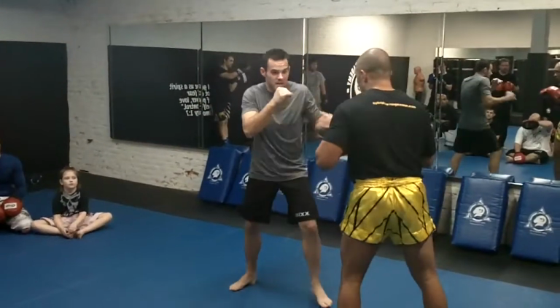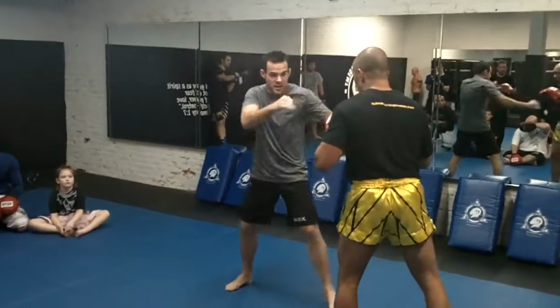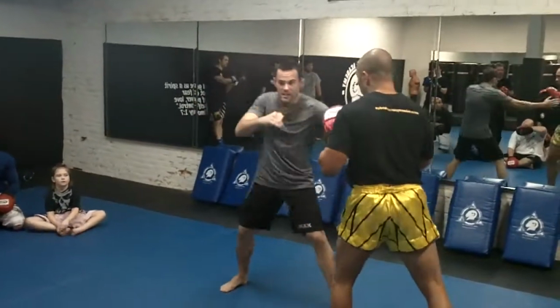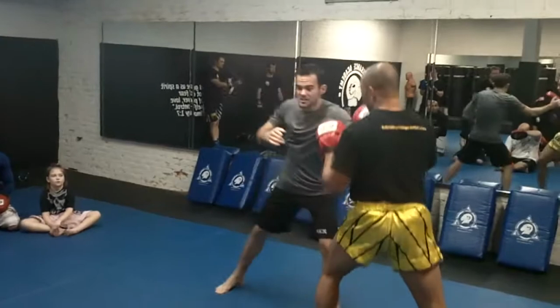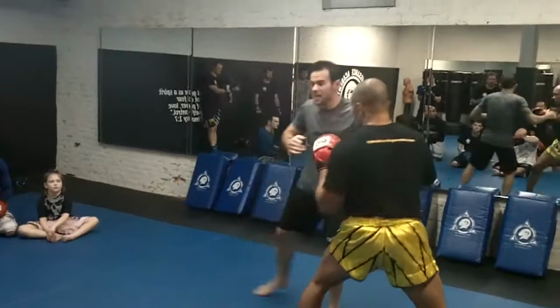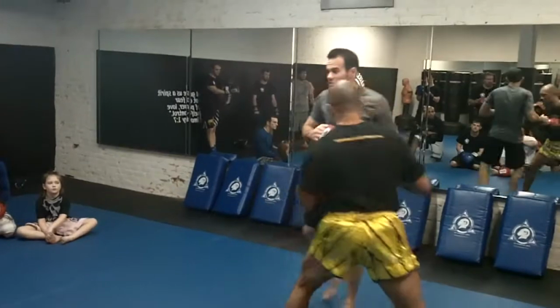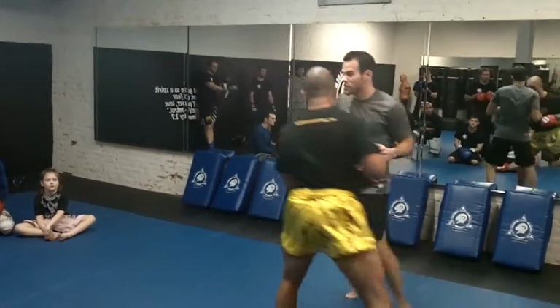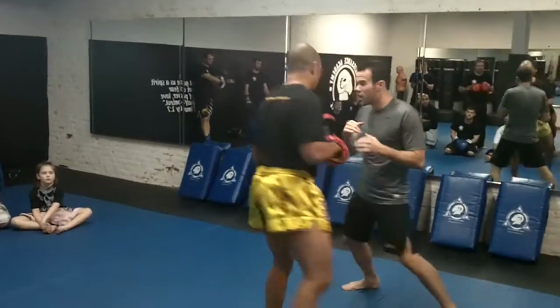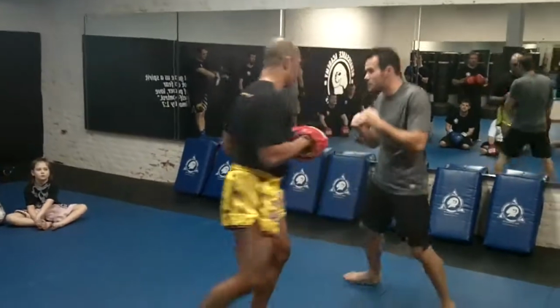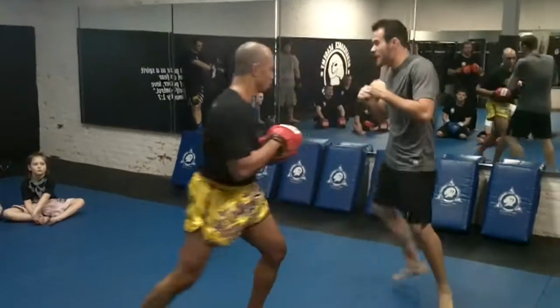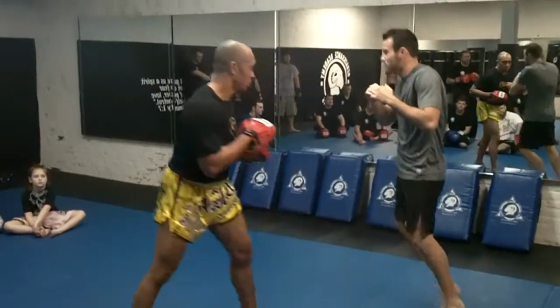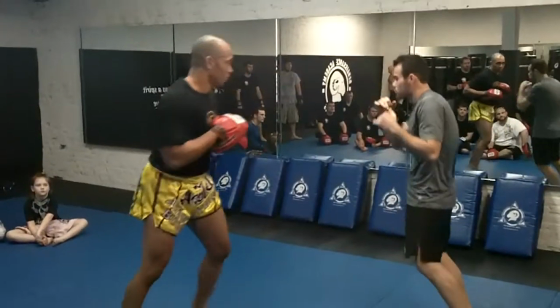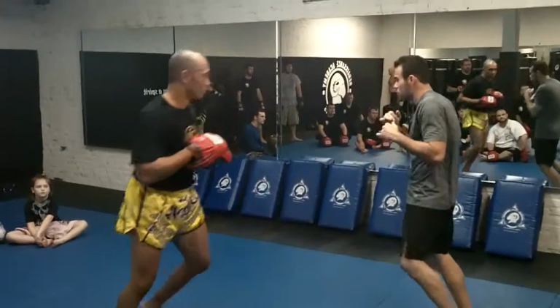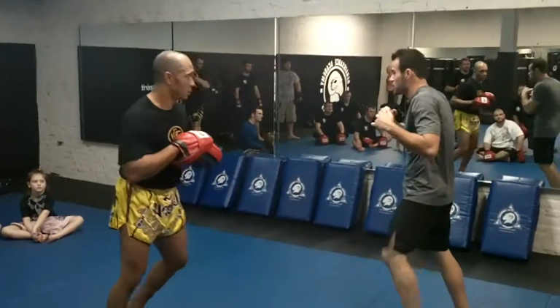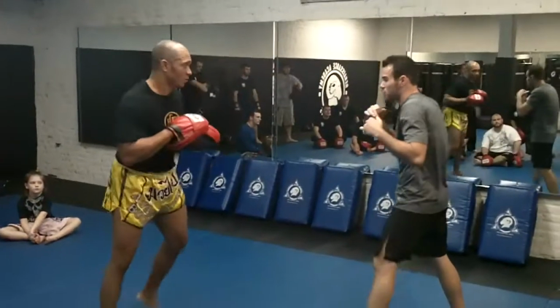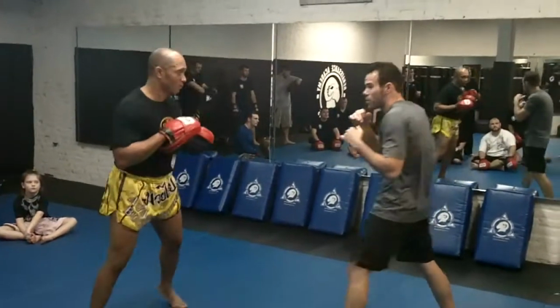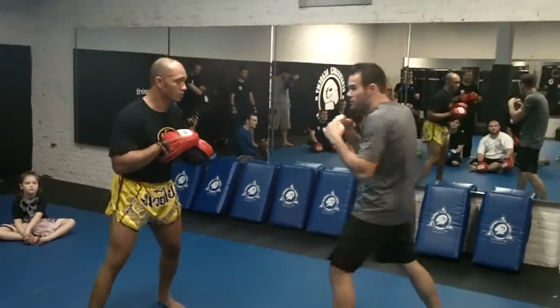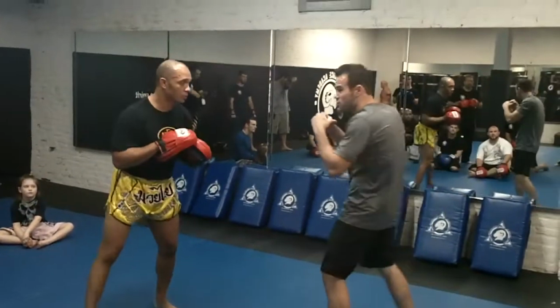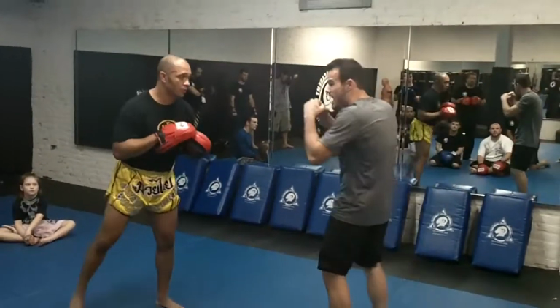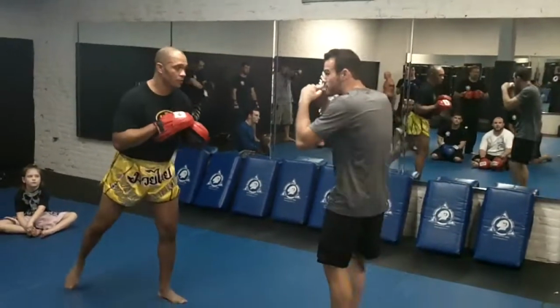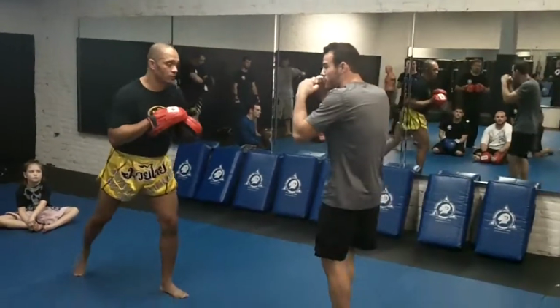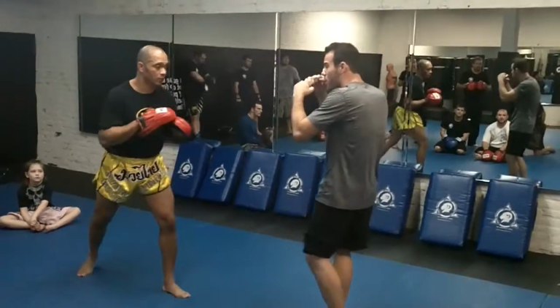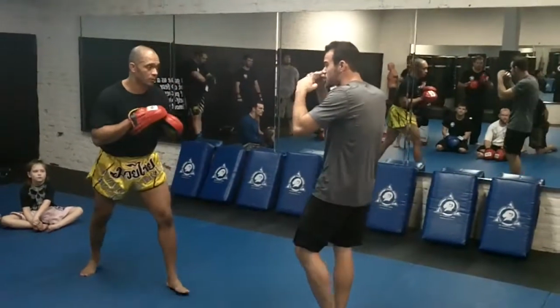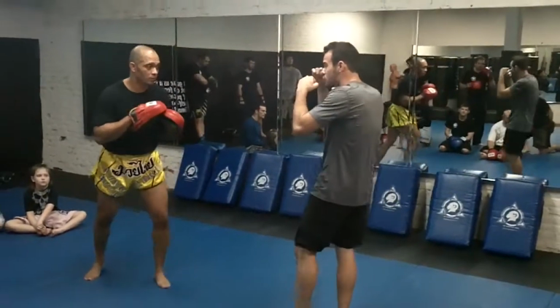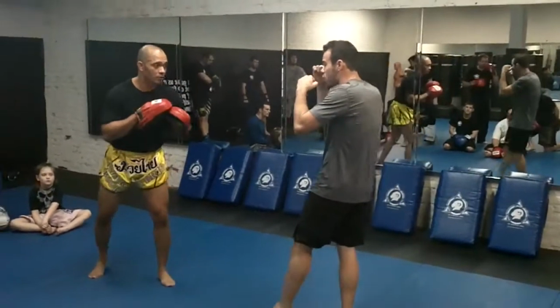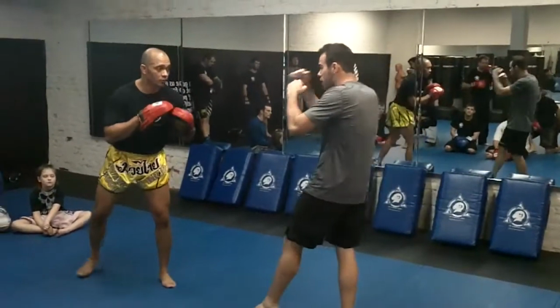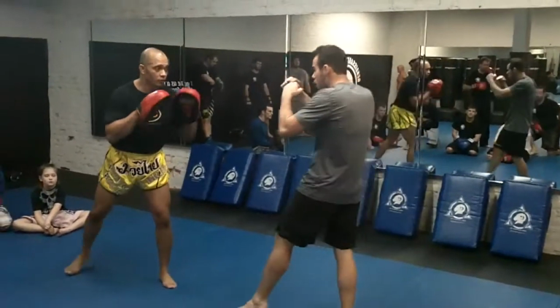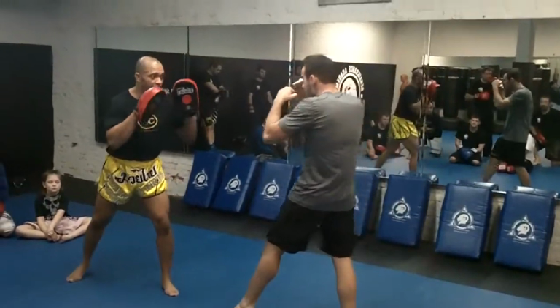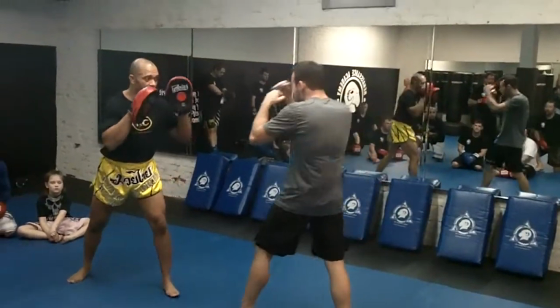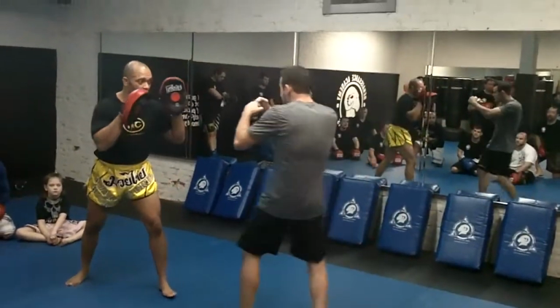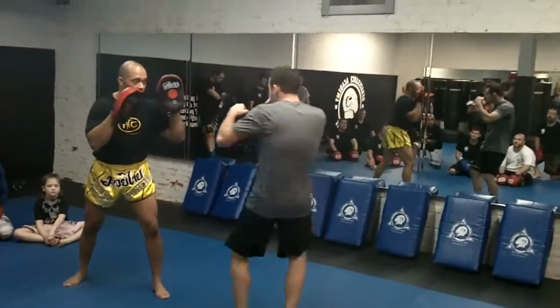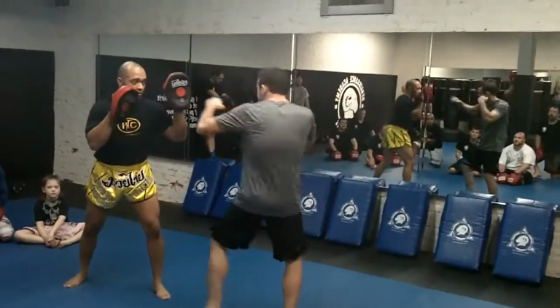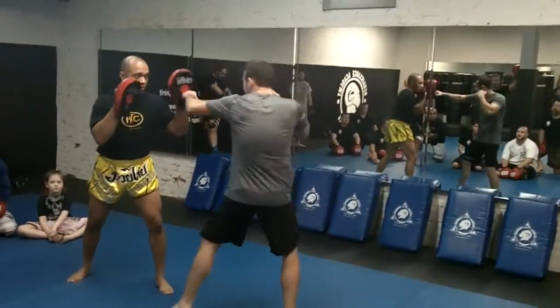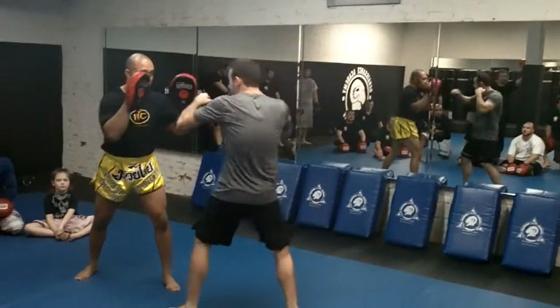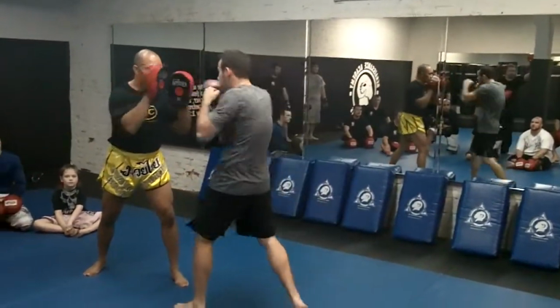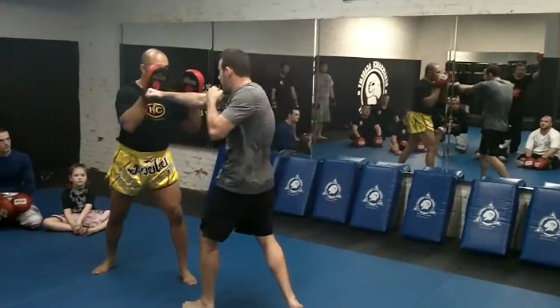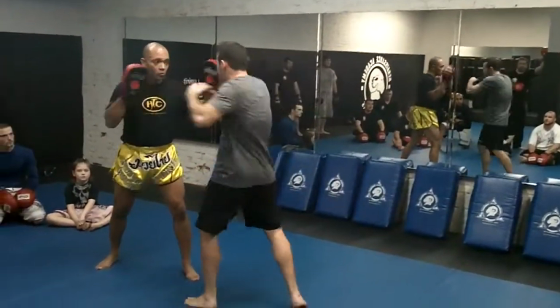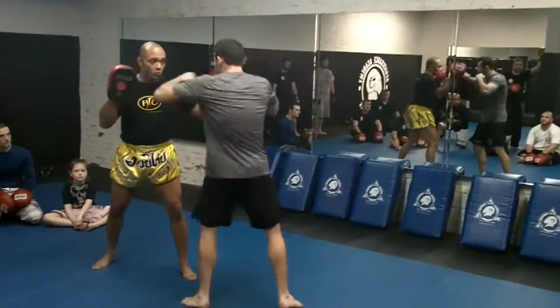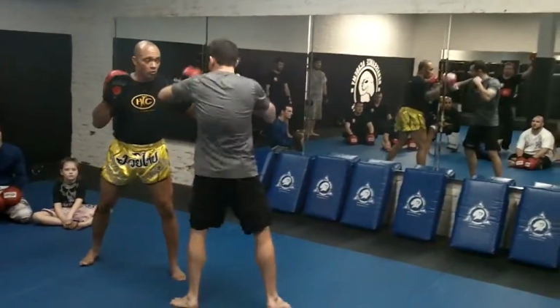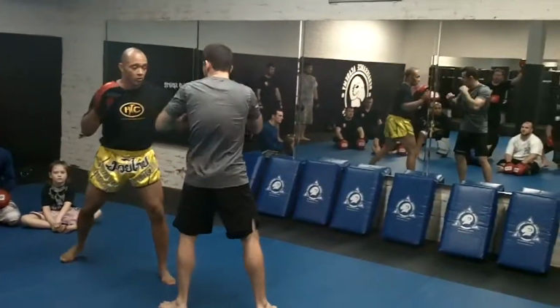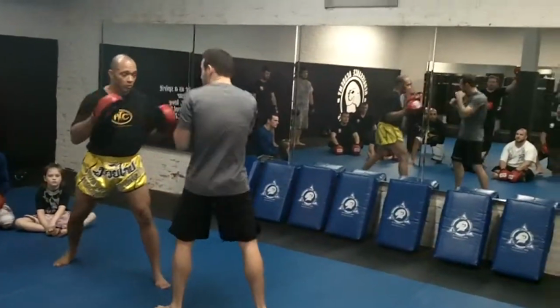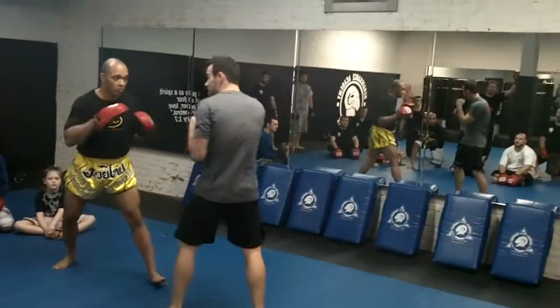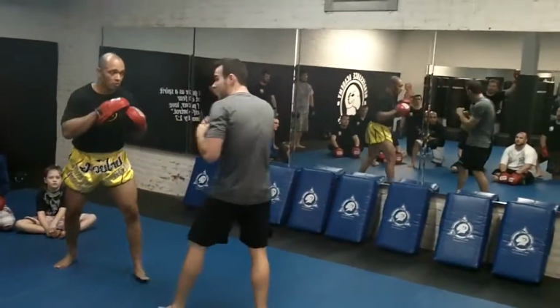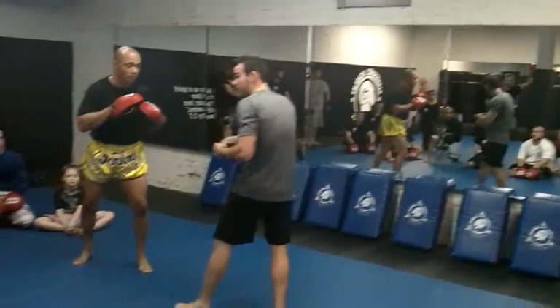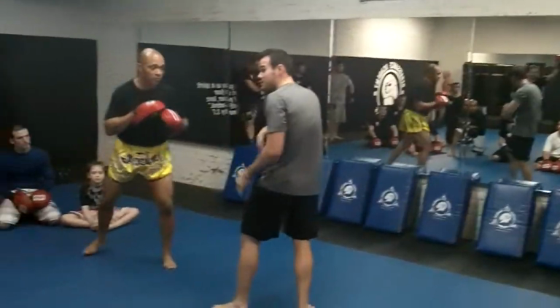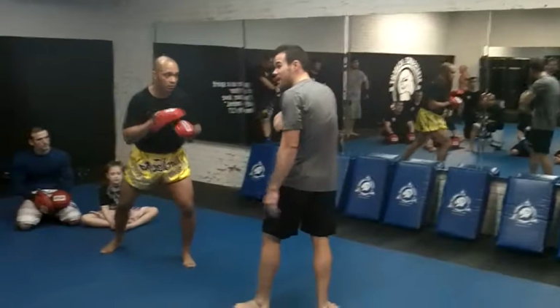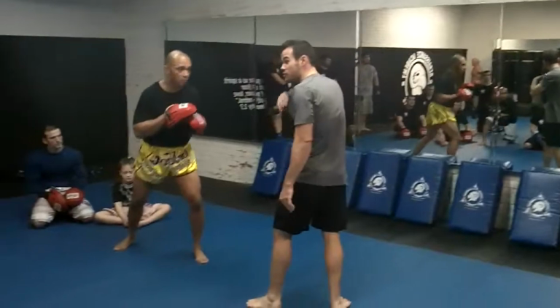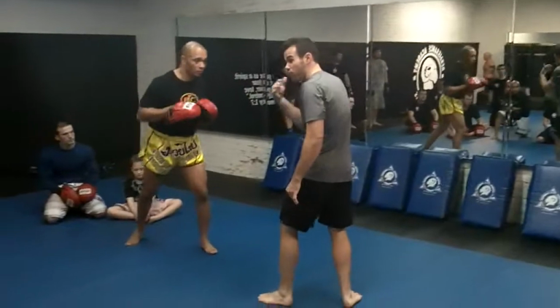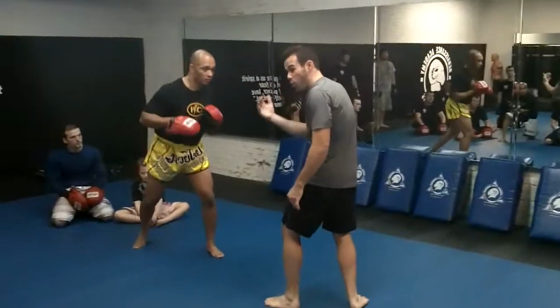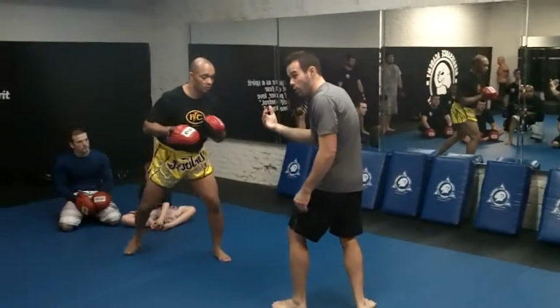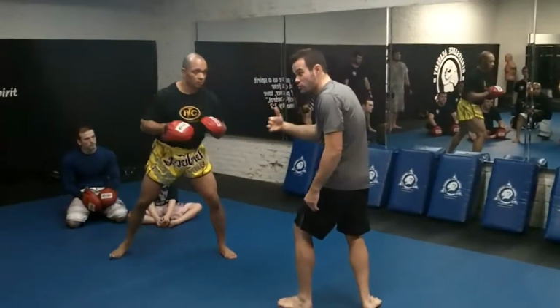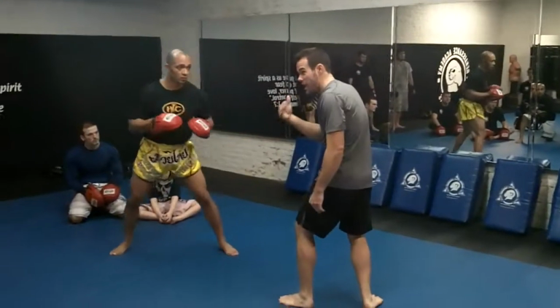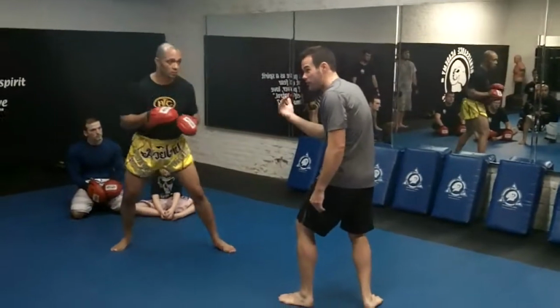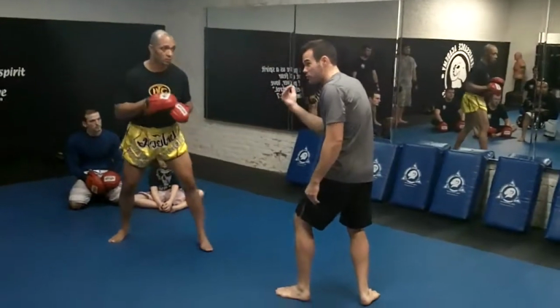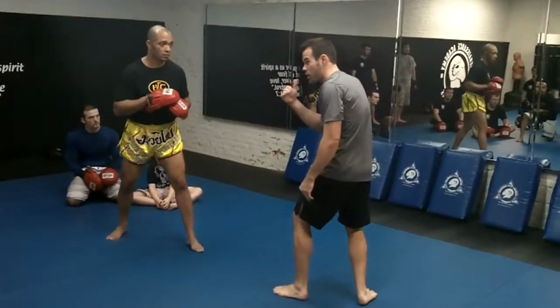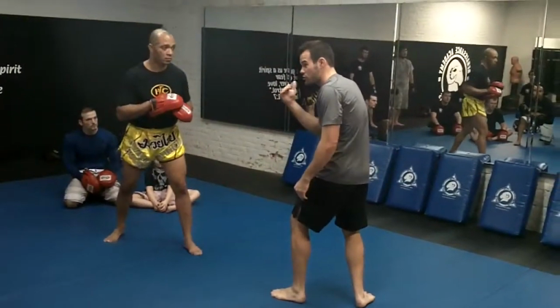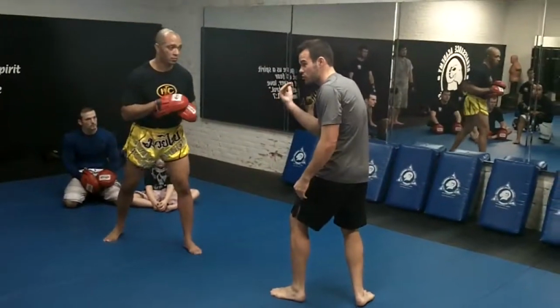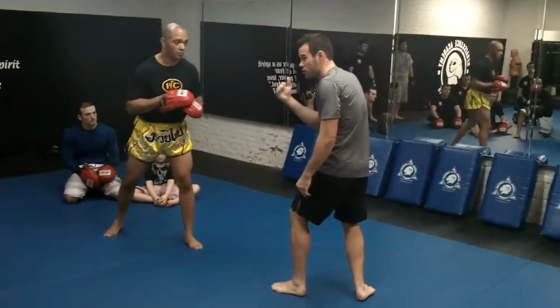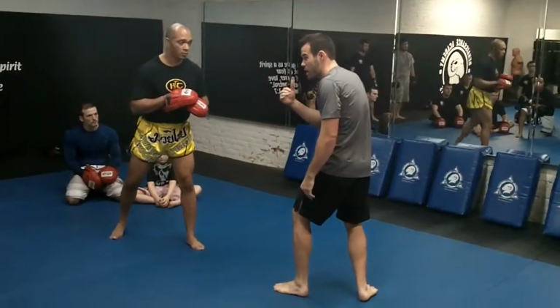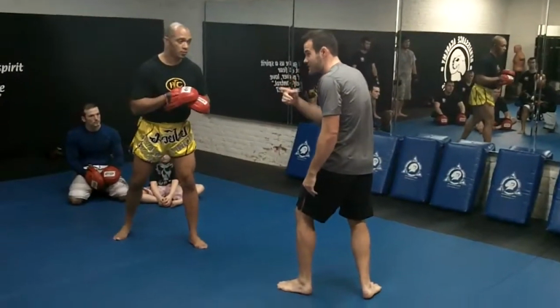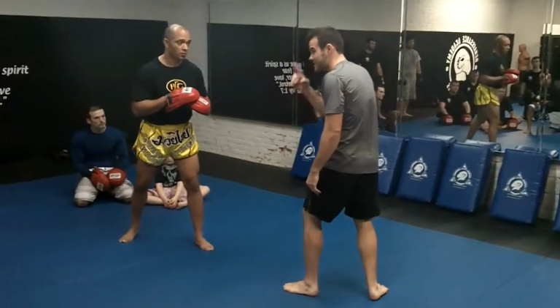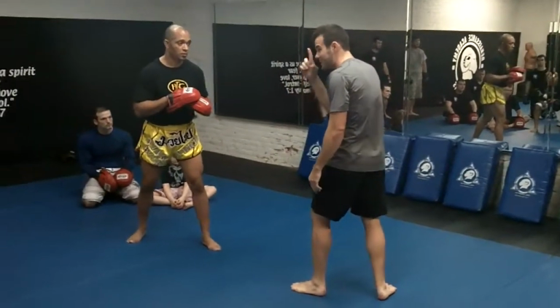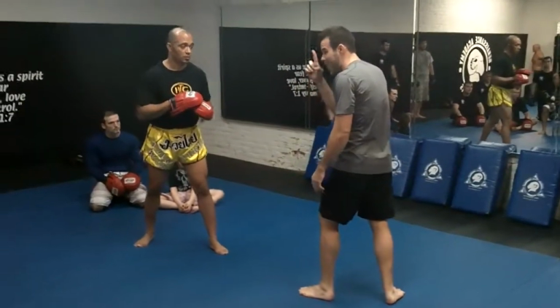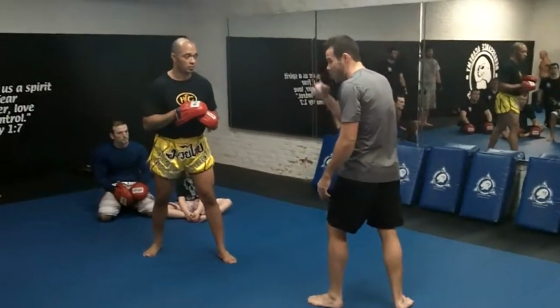Anytime he calls out three, you're going jab, cross, hook. Anytime he says four, jab, cross, hook, cross.